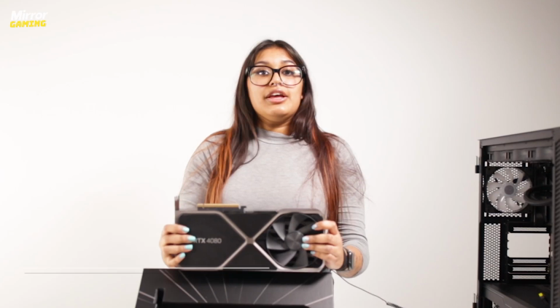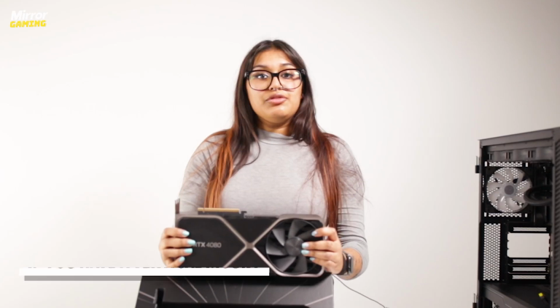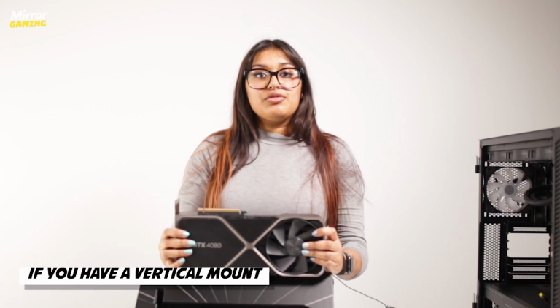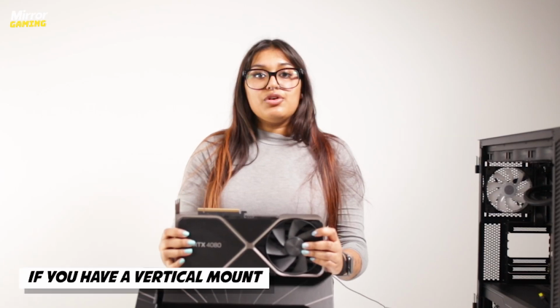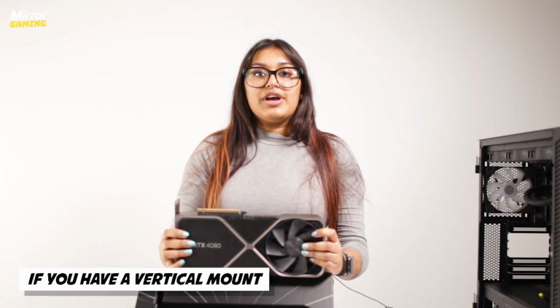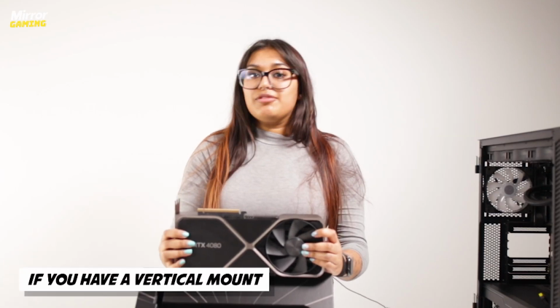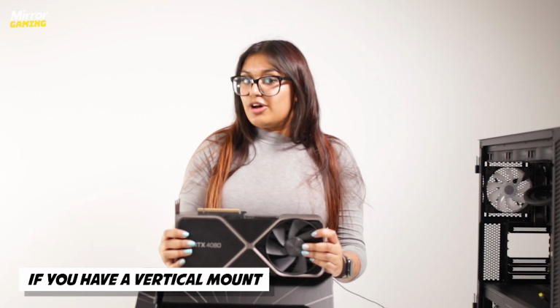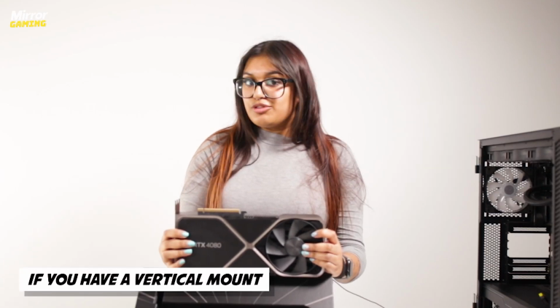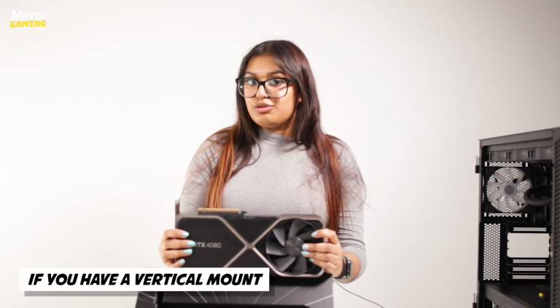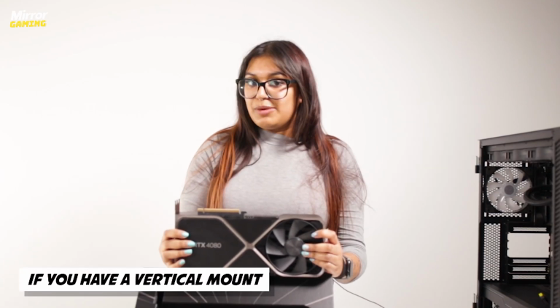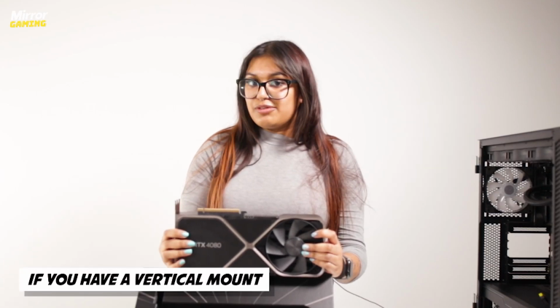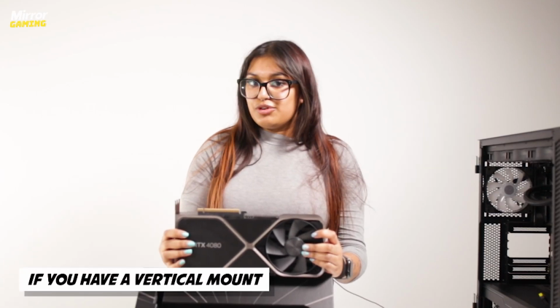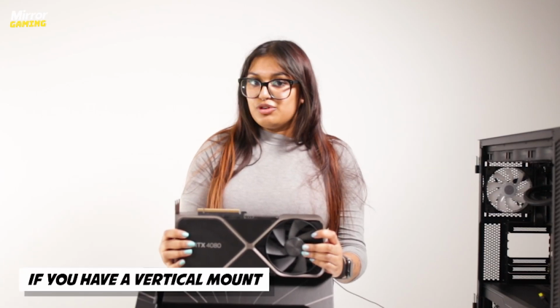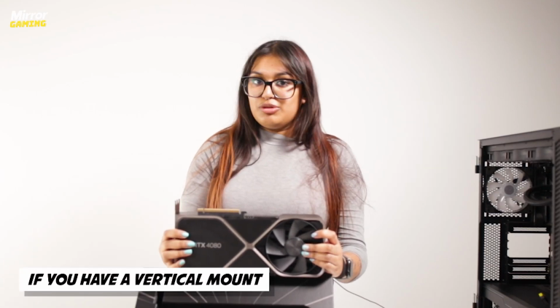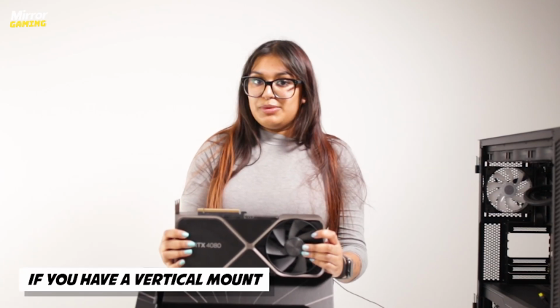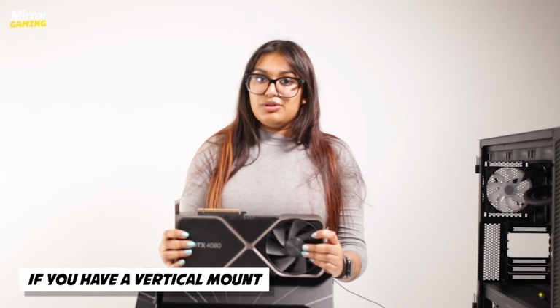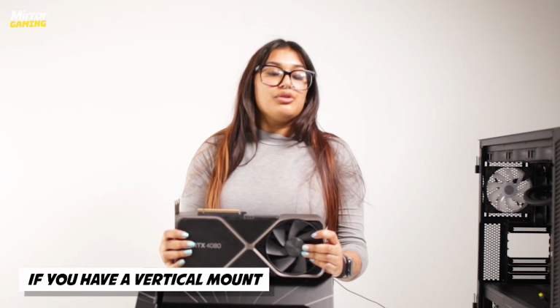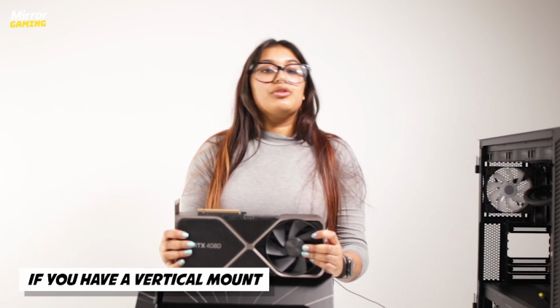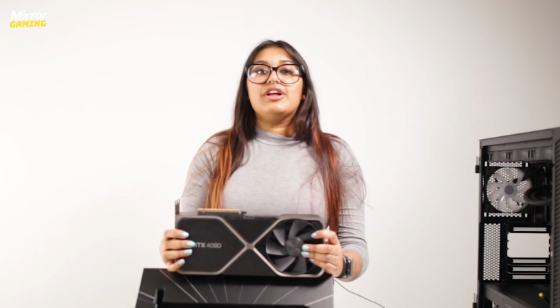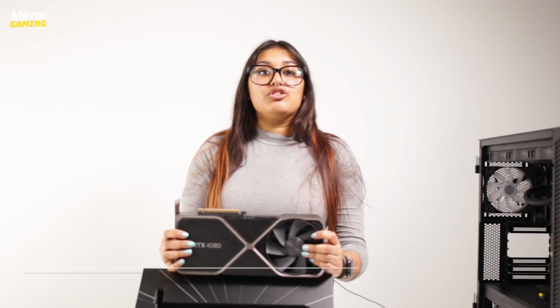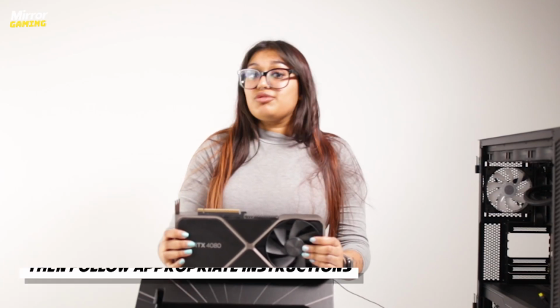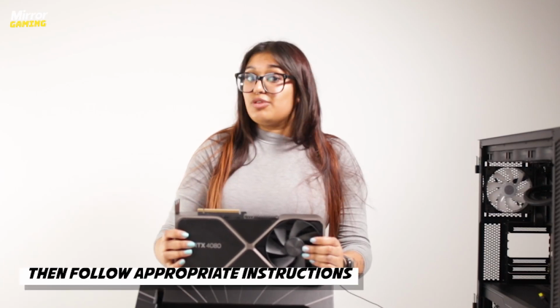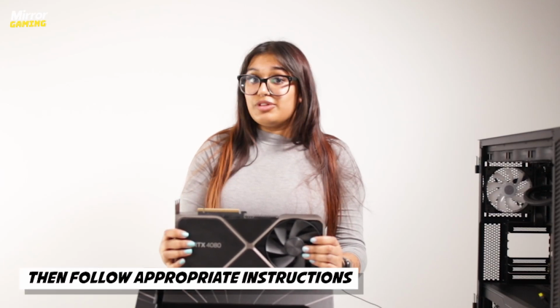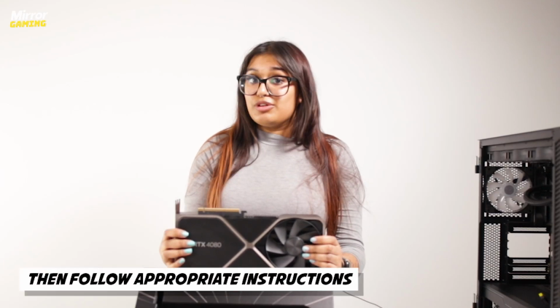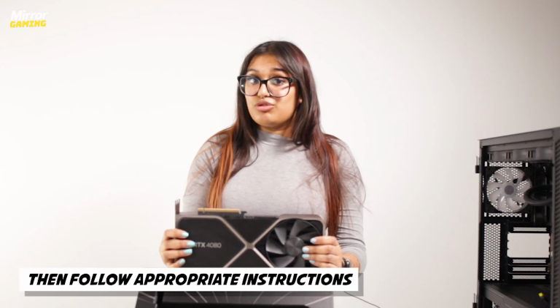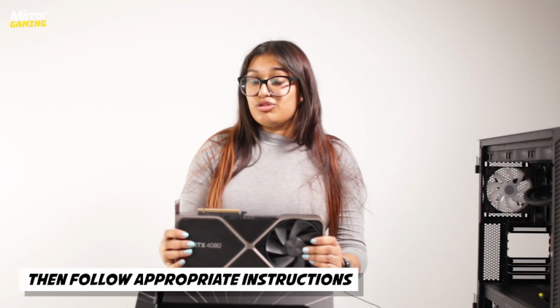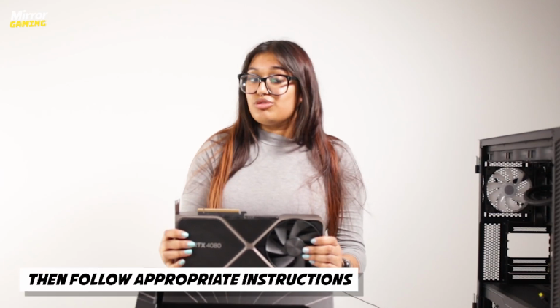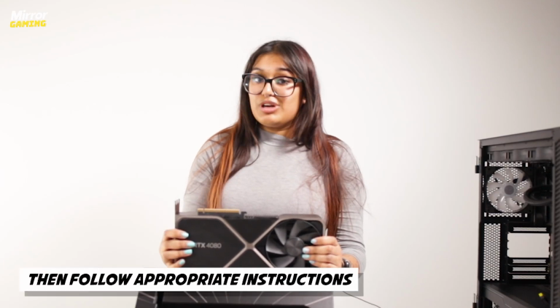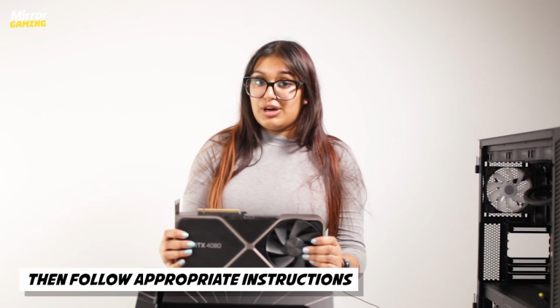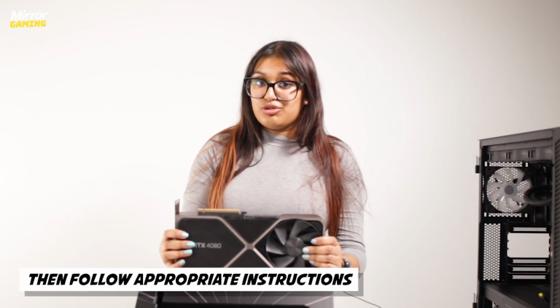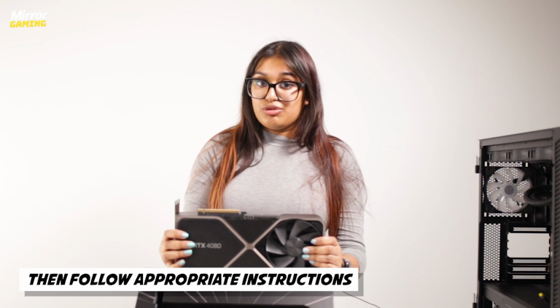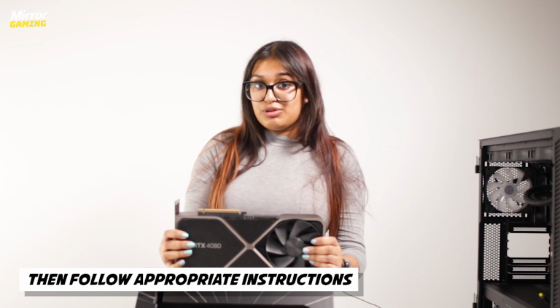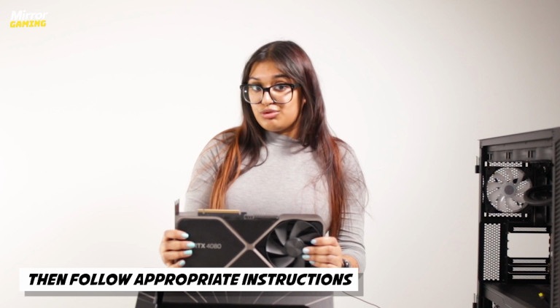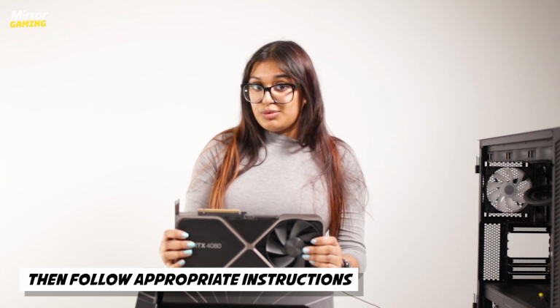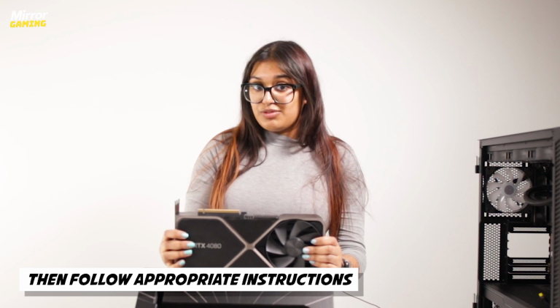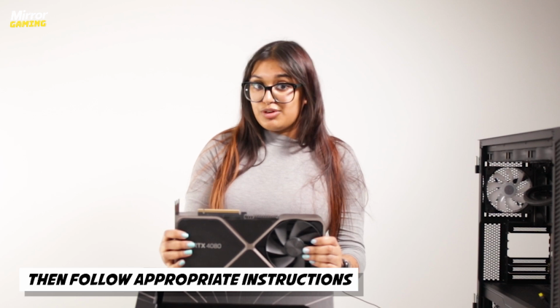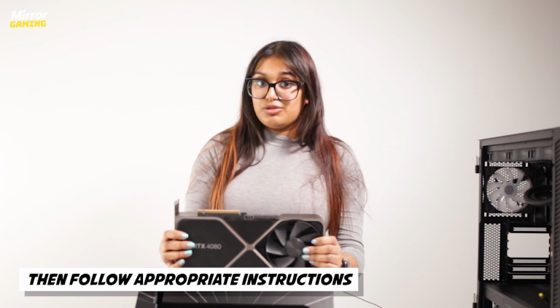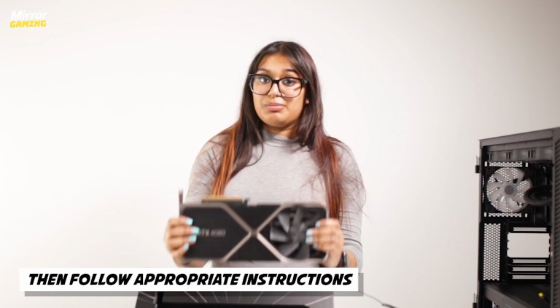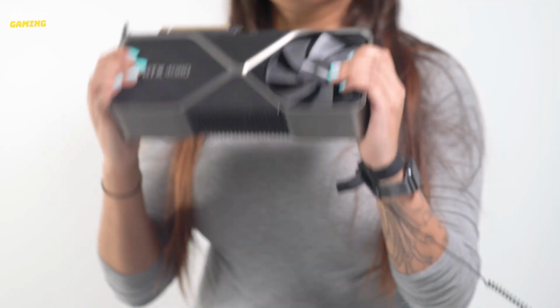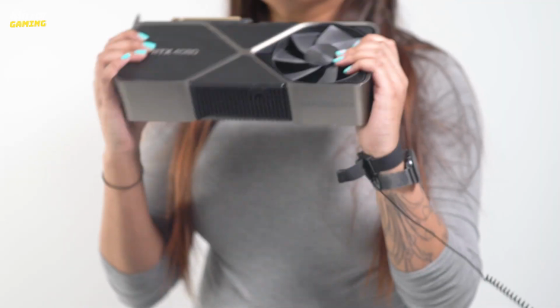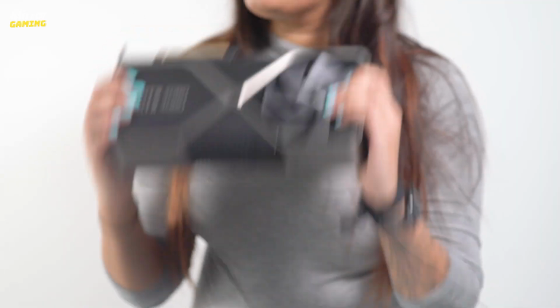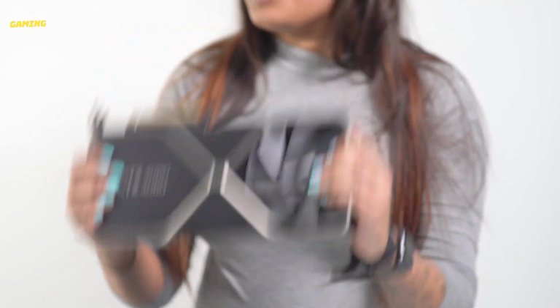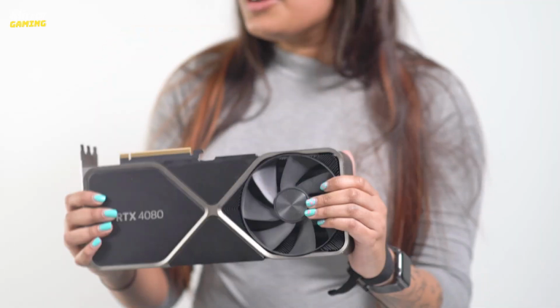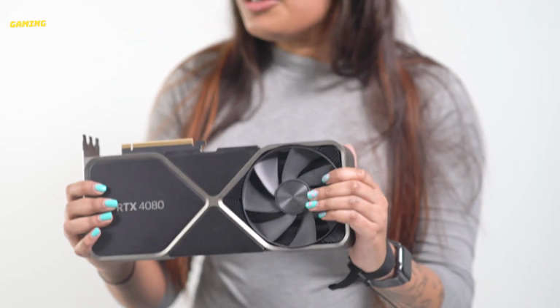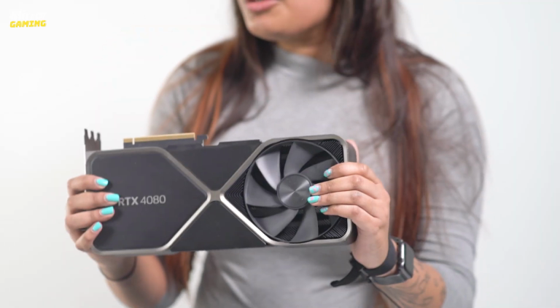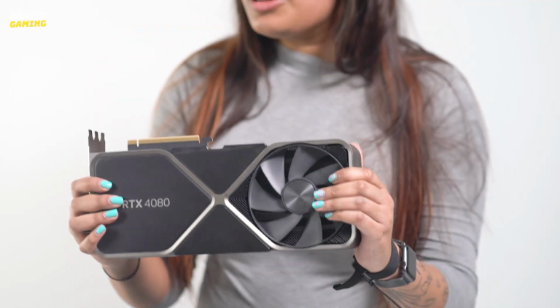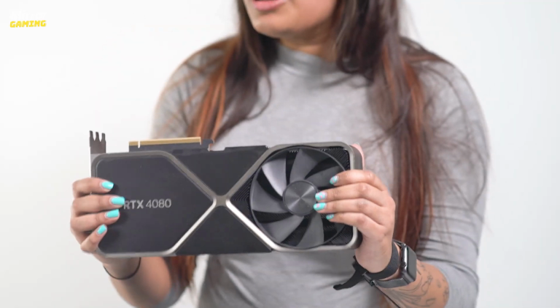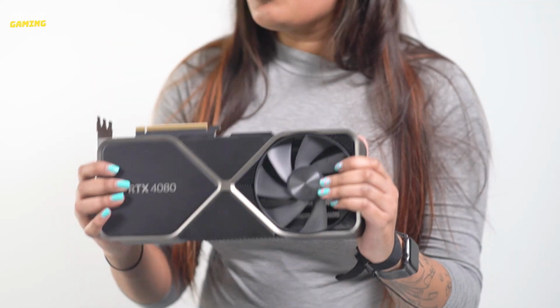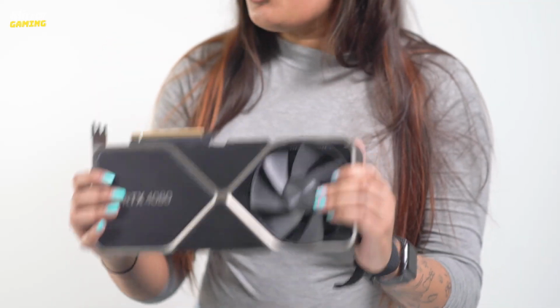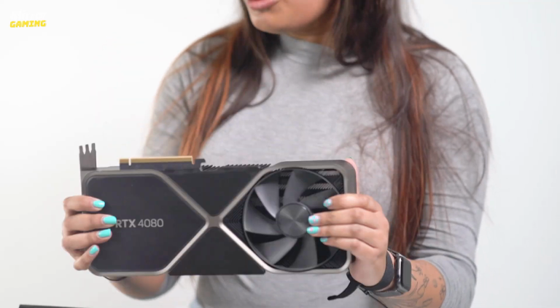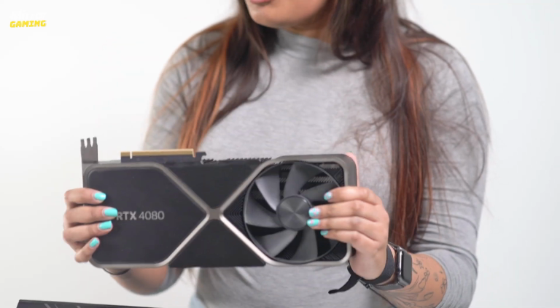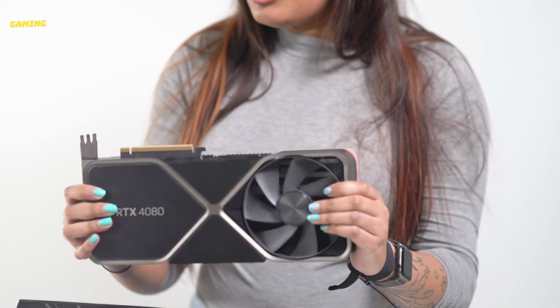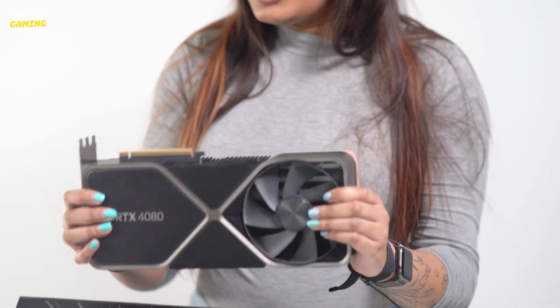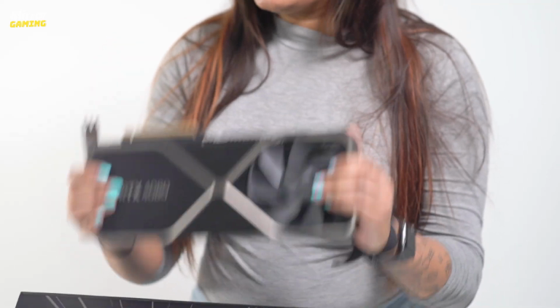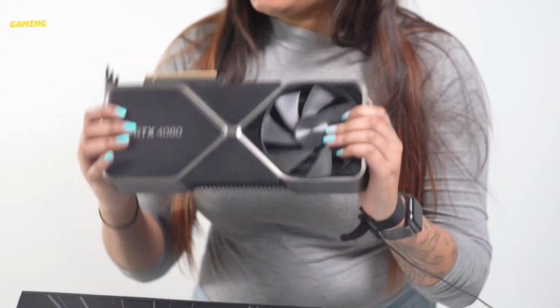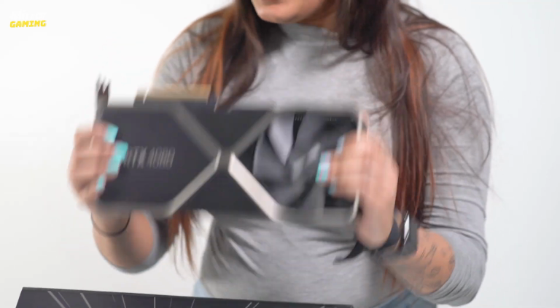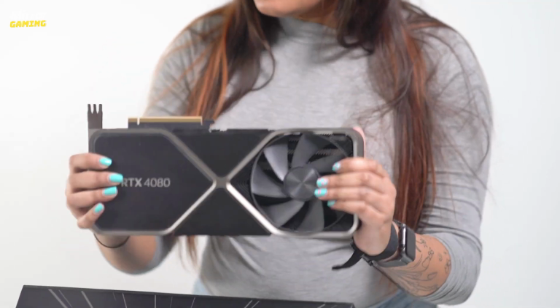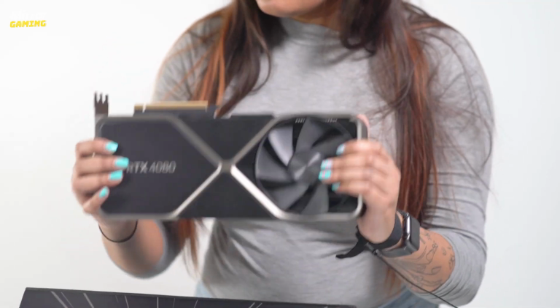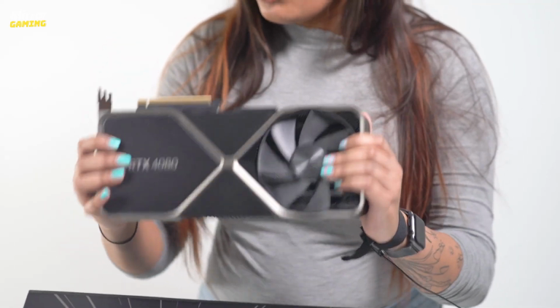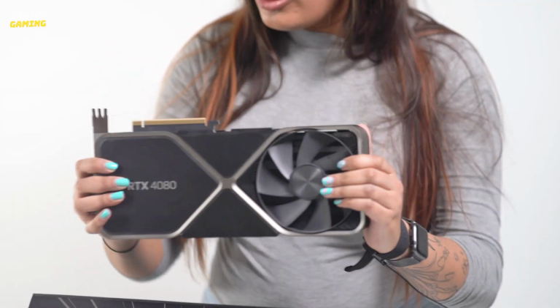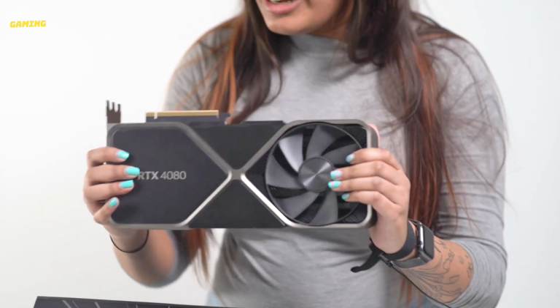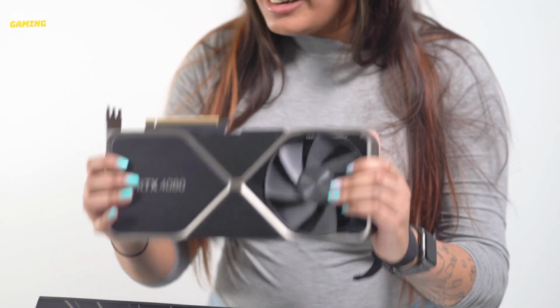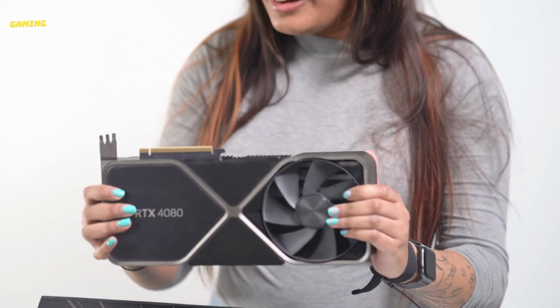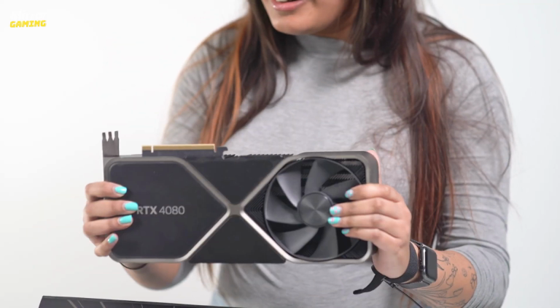If you've got a vertical mount for your GPU then just follow the instructions on how to install one of those, because we are installing this horizontally as God intended.